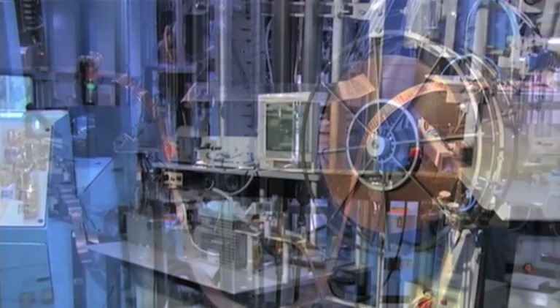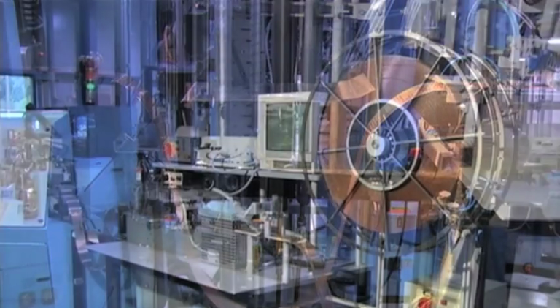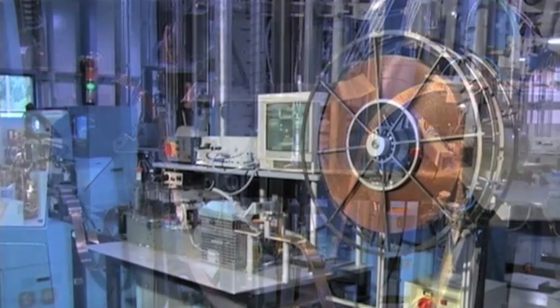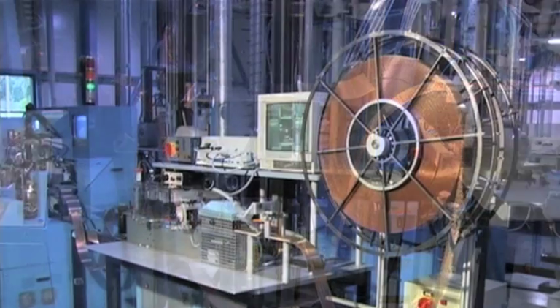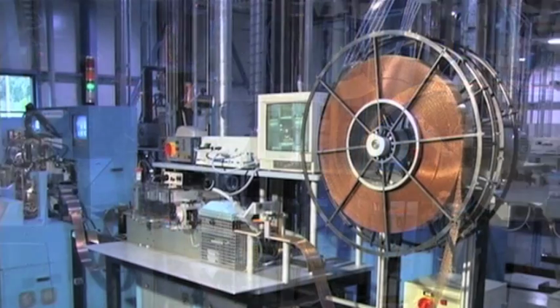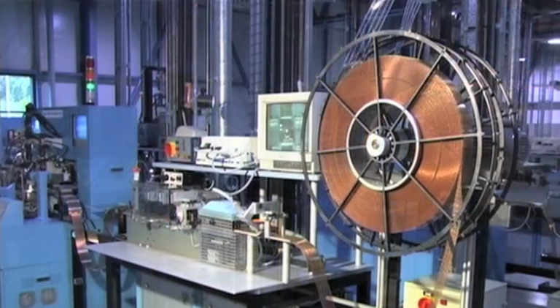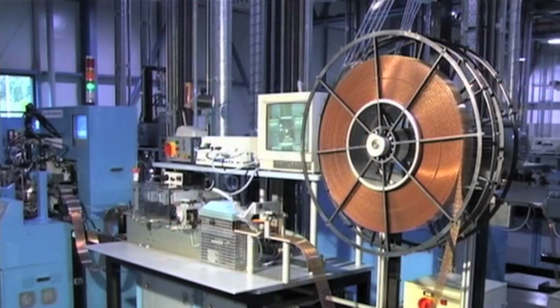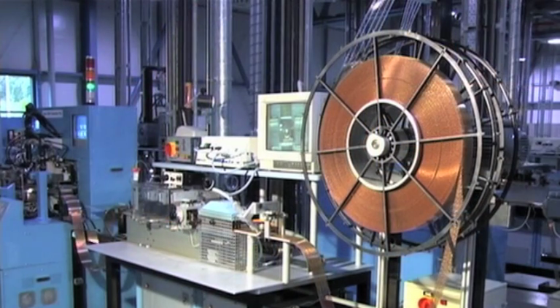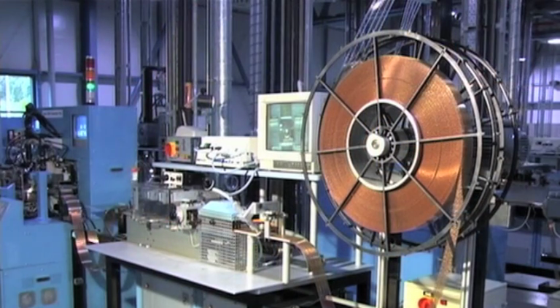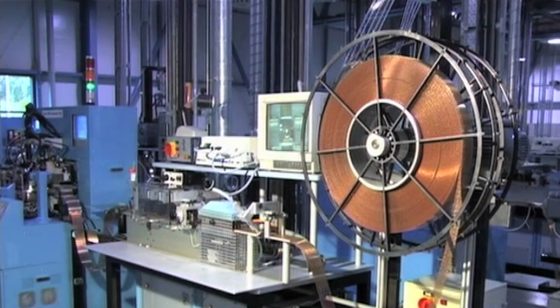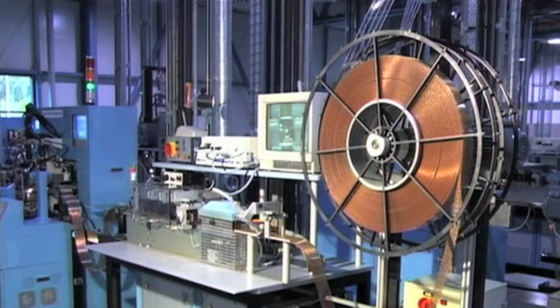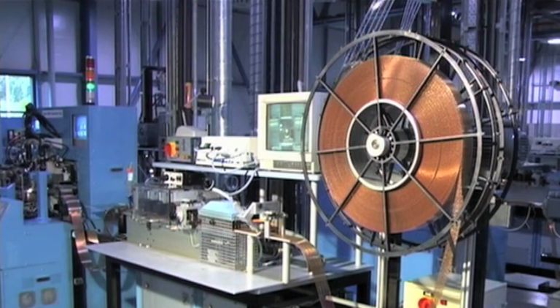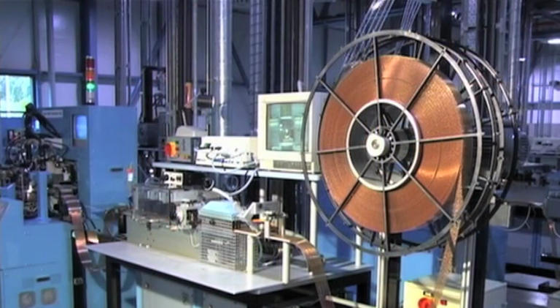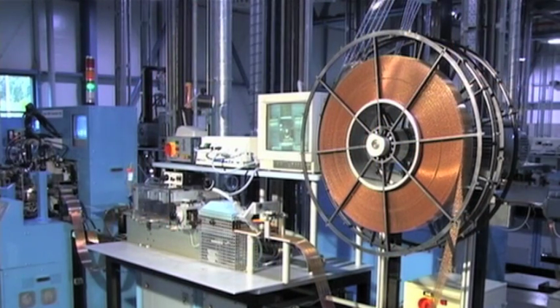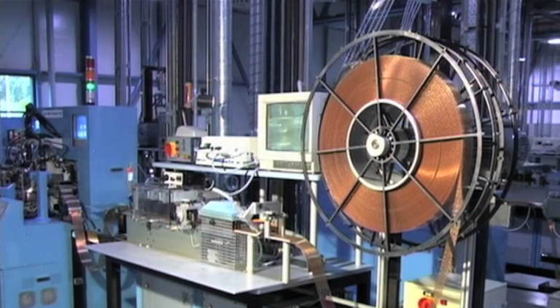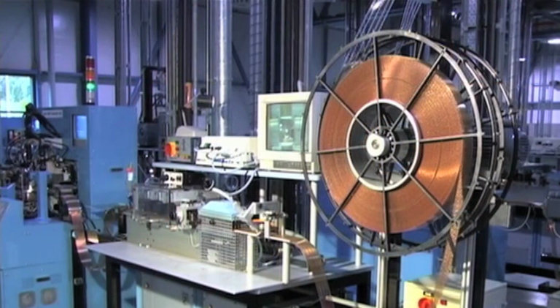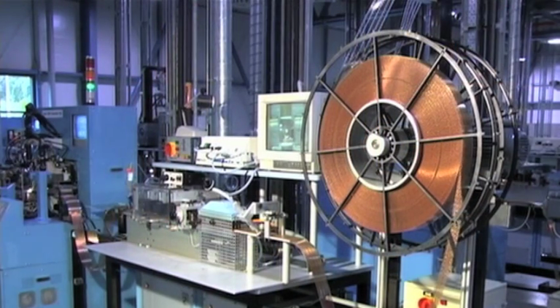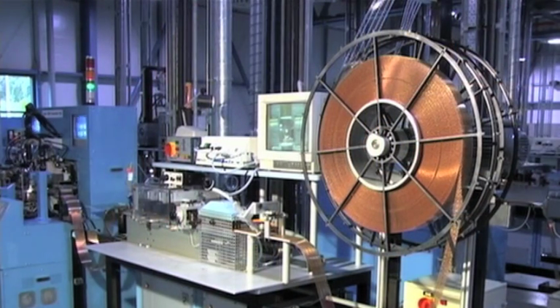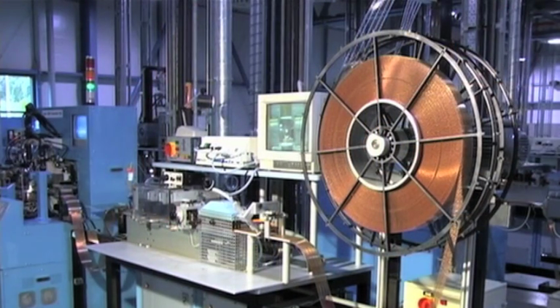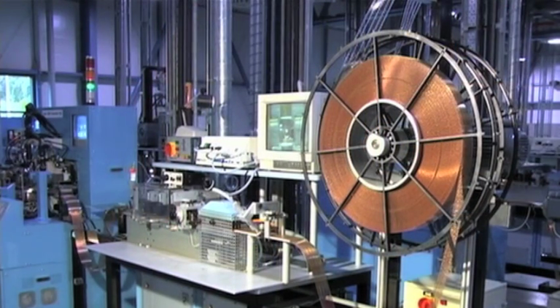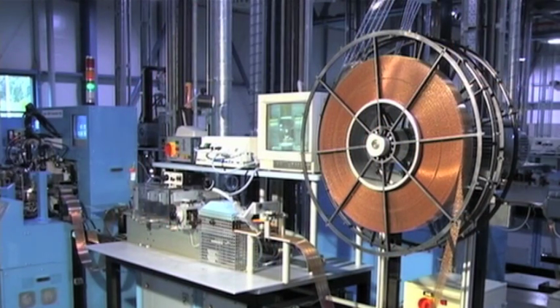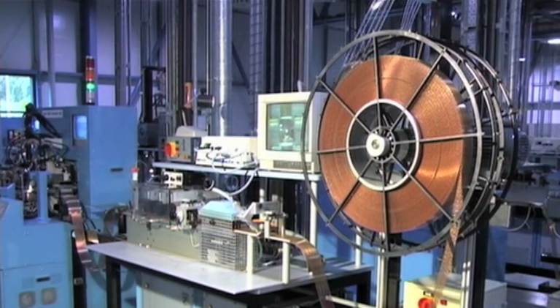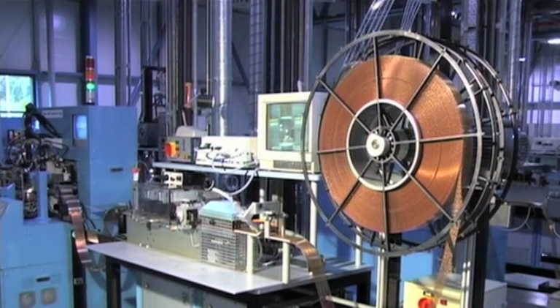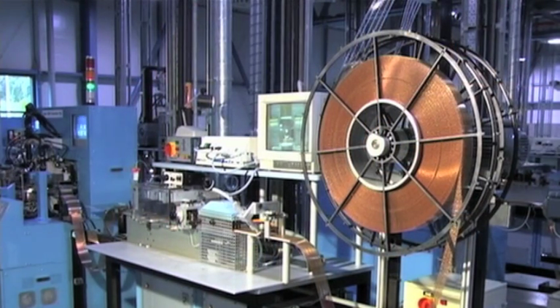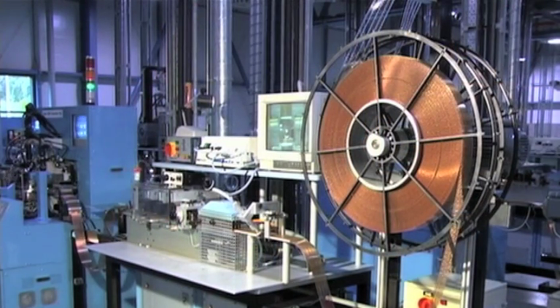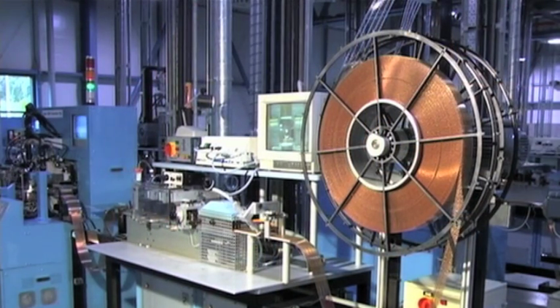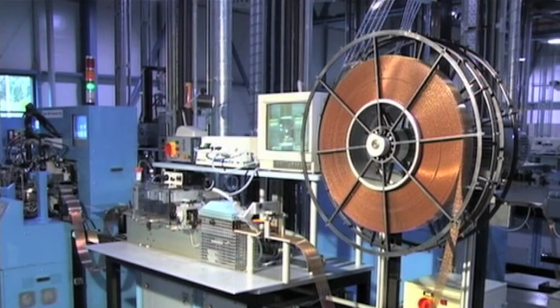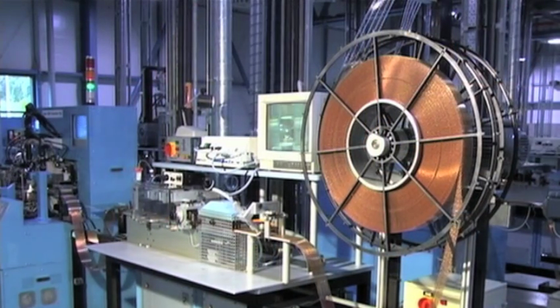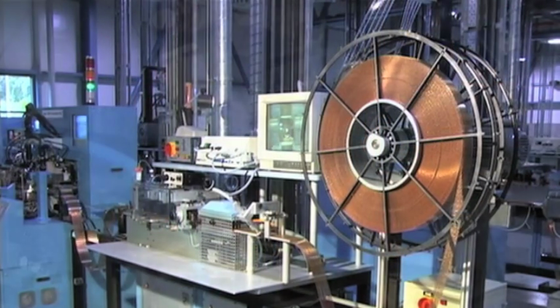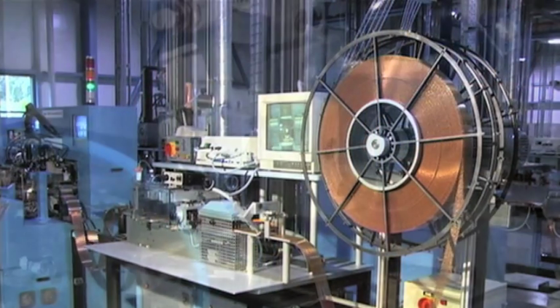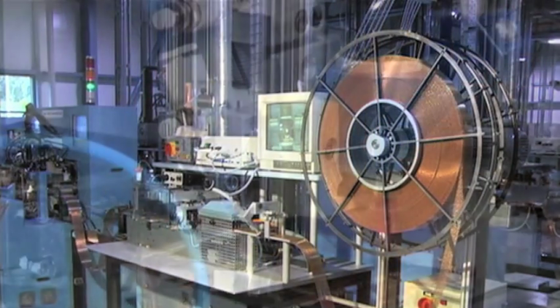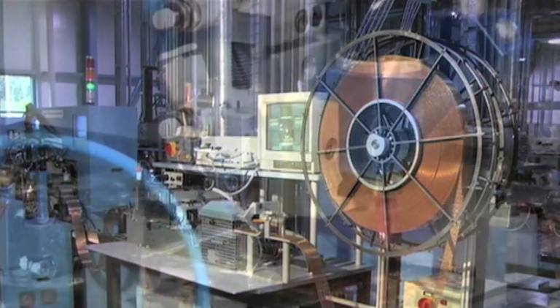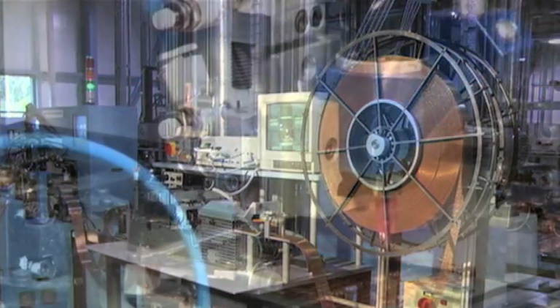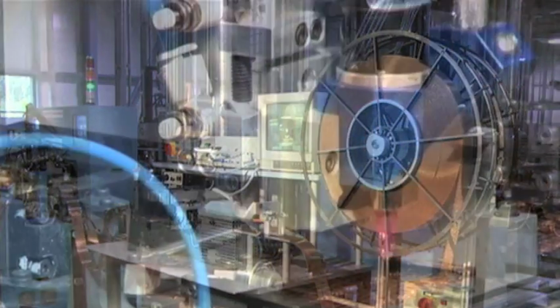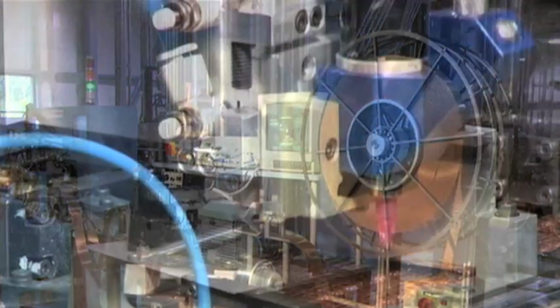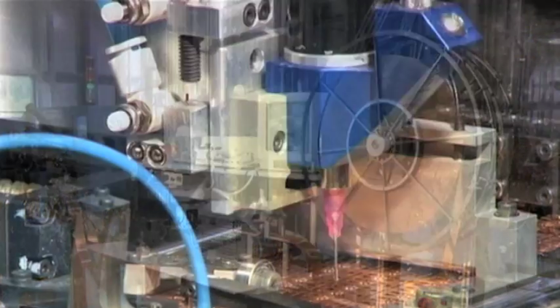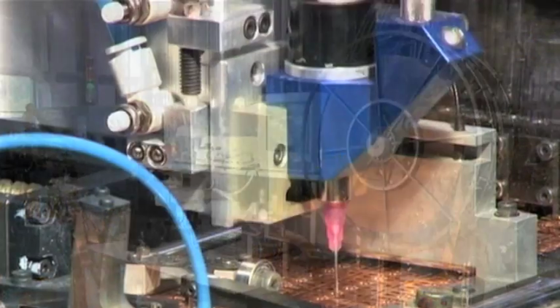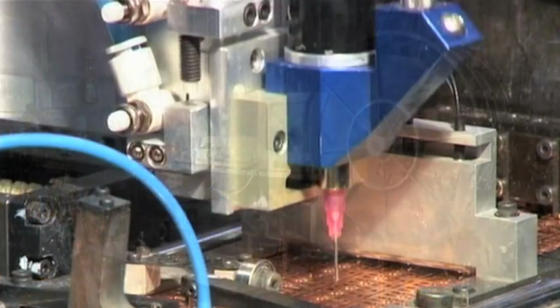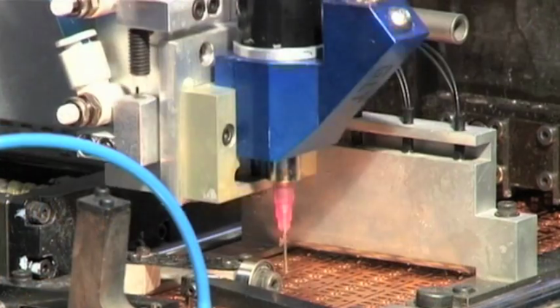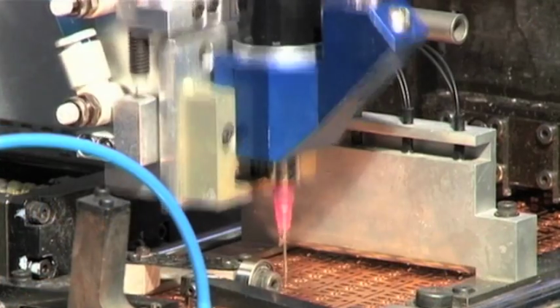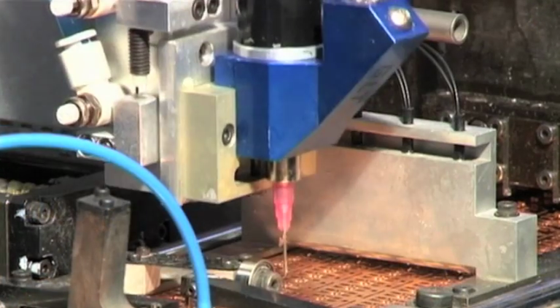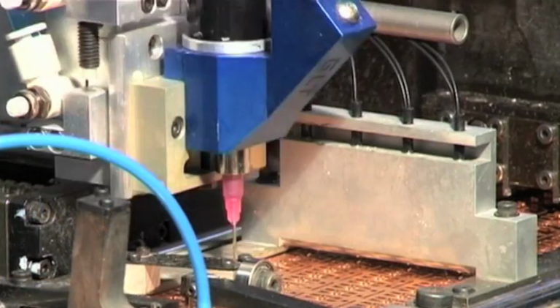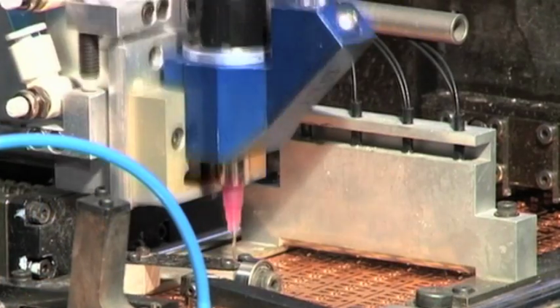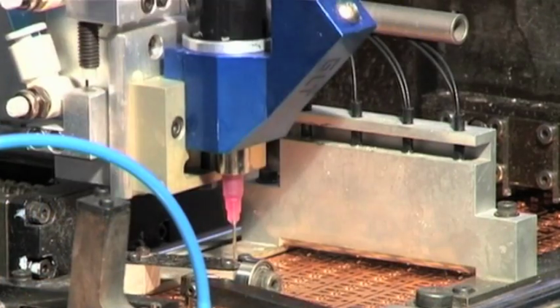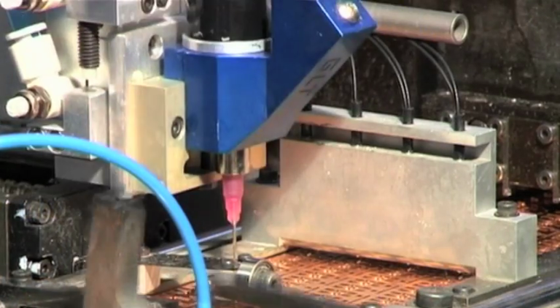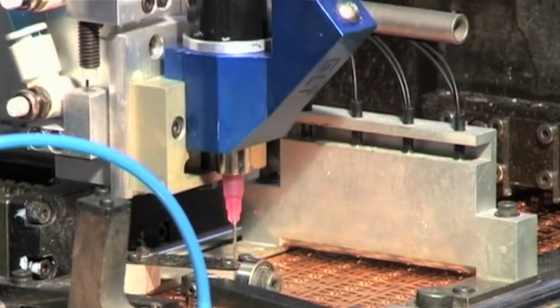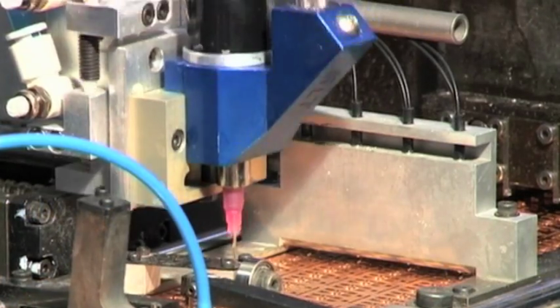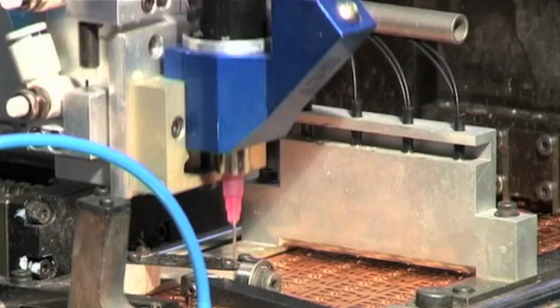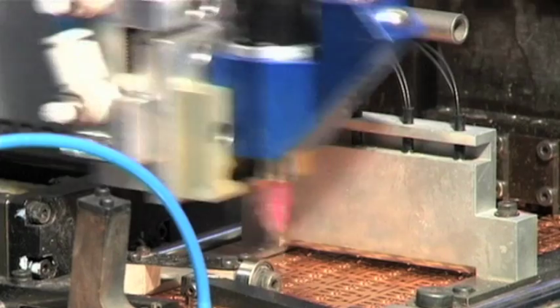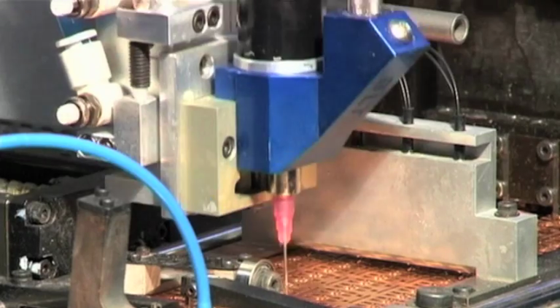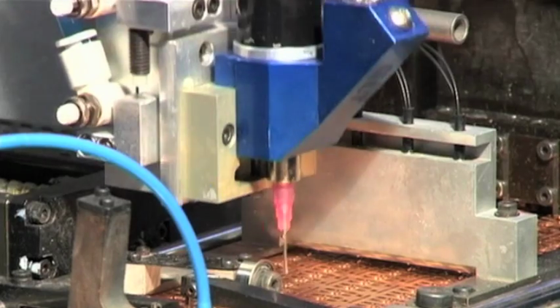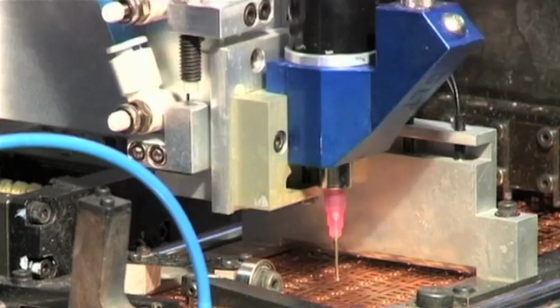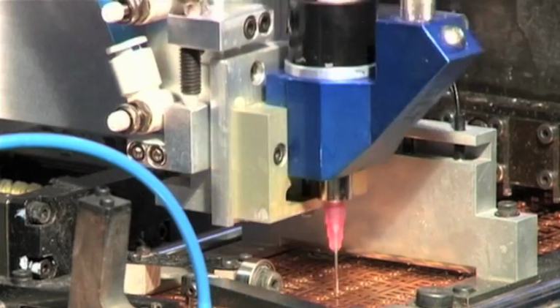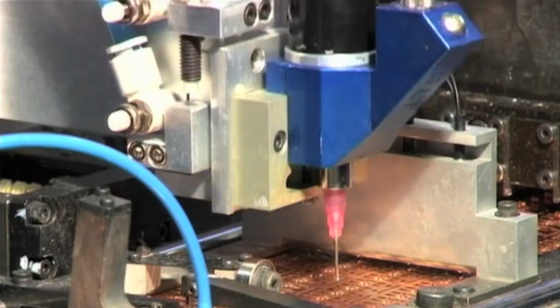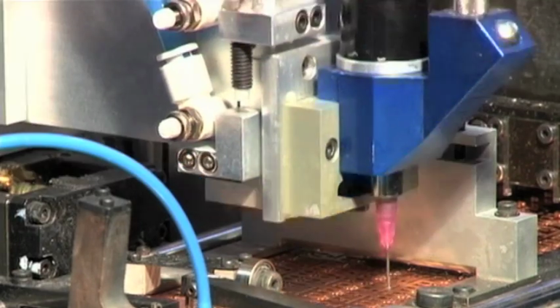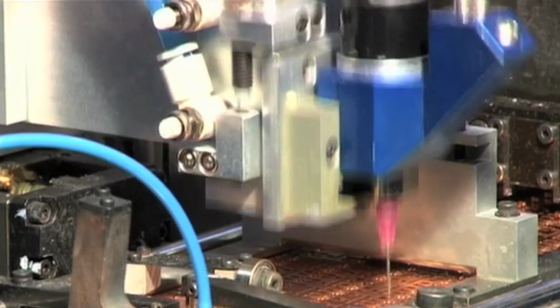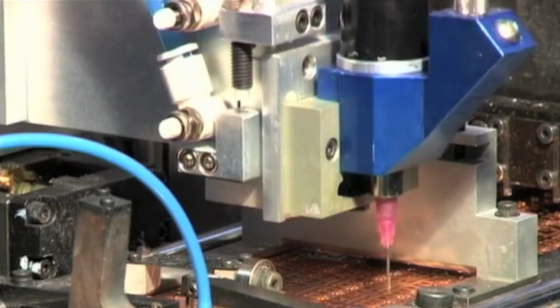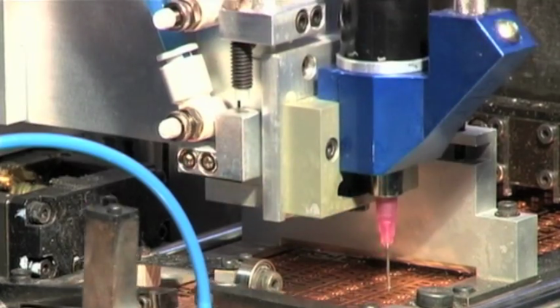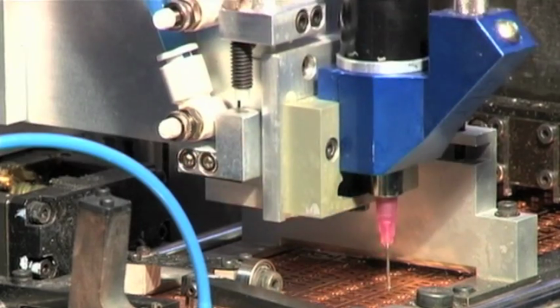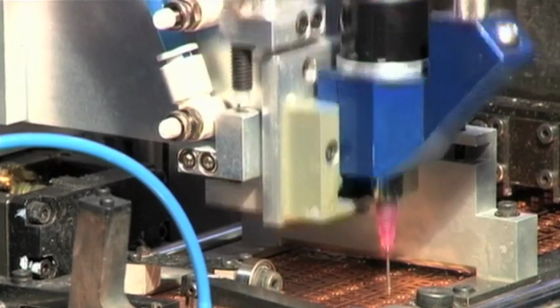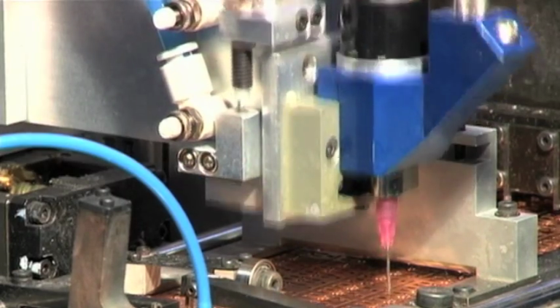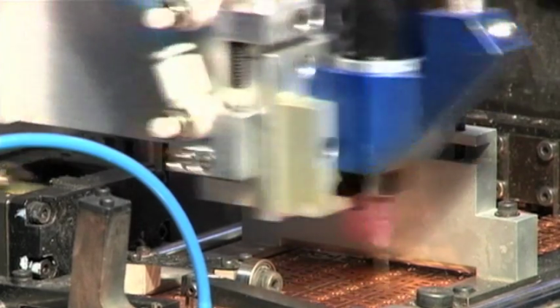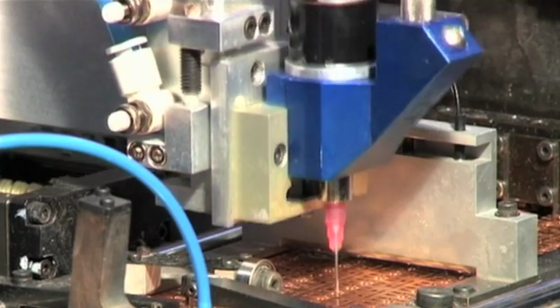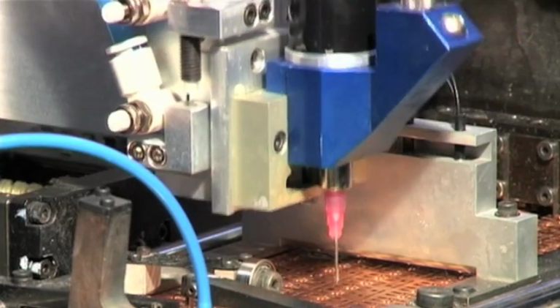Step 5: Solder Dispense to Finger. Solder is now applied to the top finger prior to fold over.